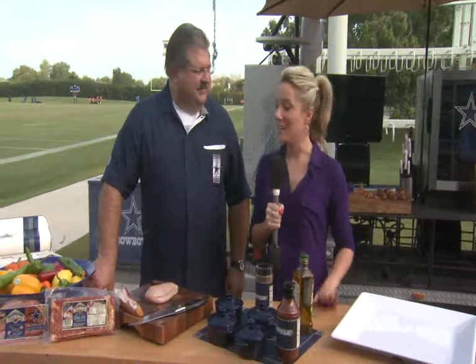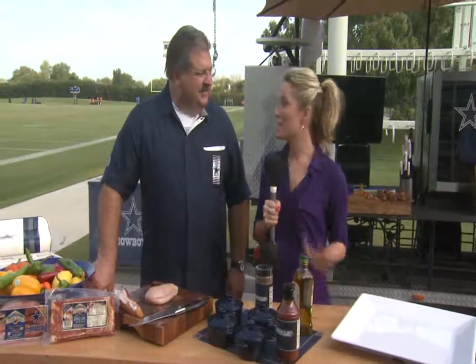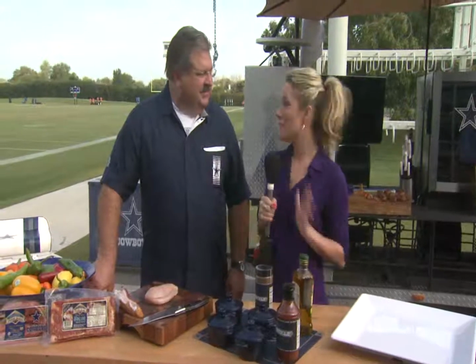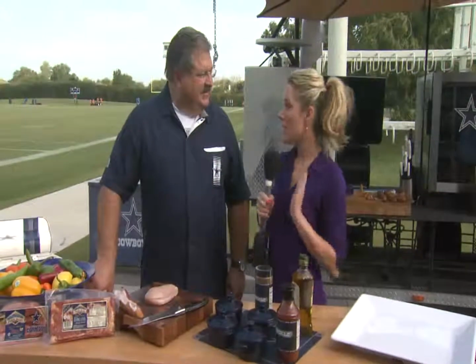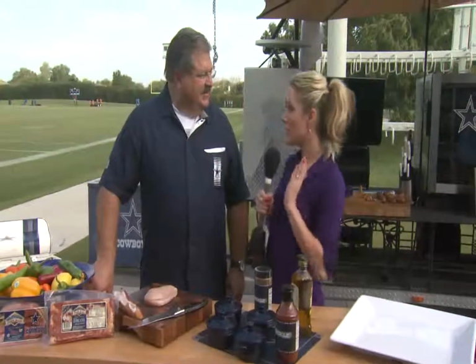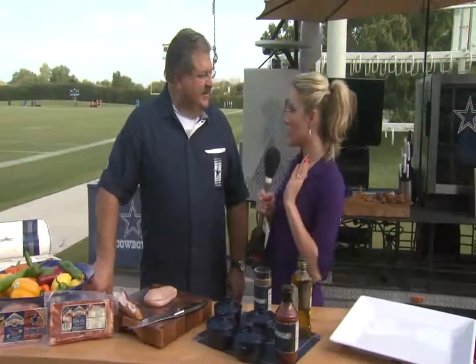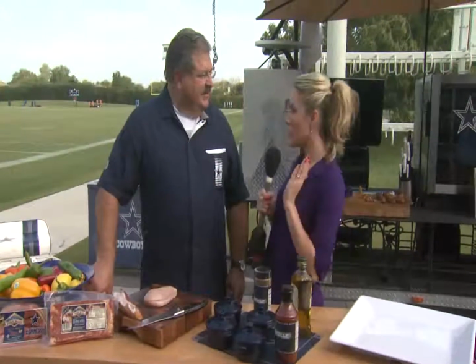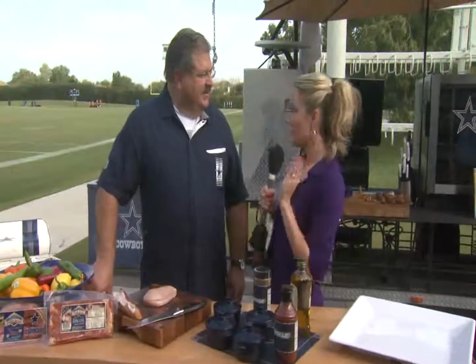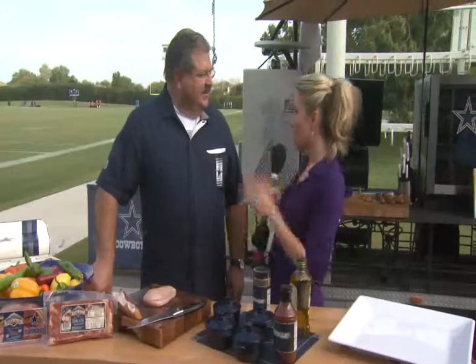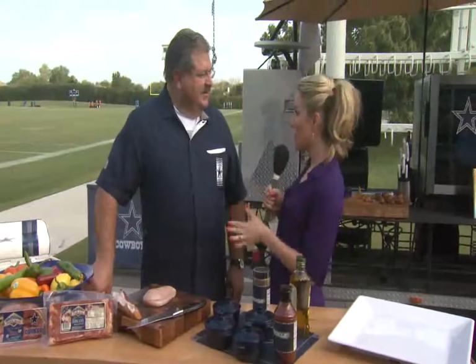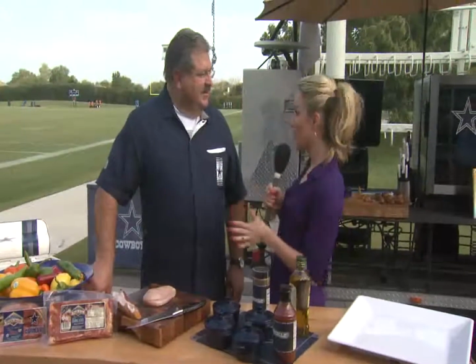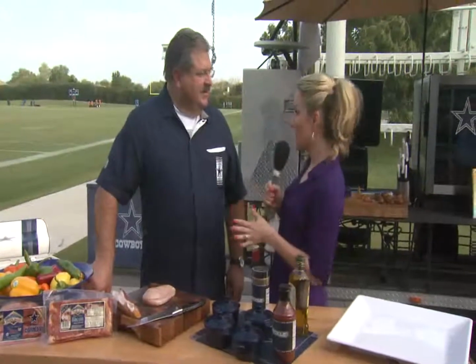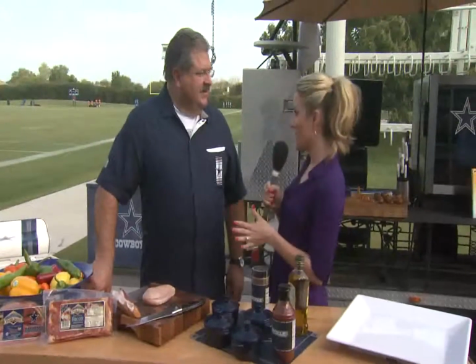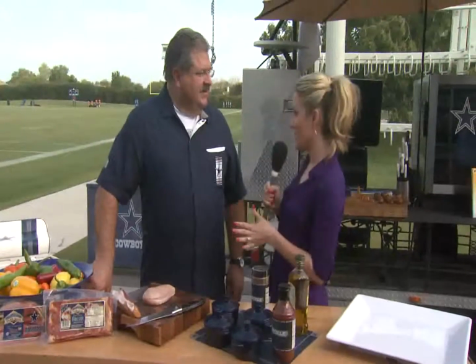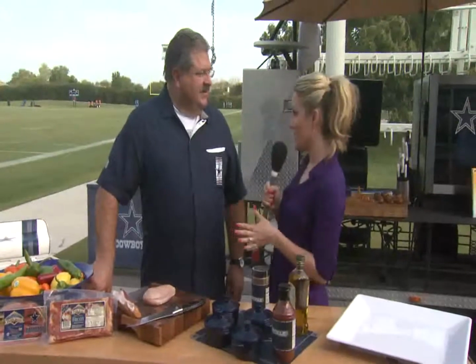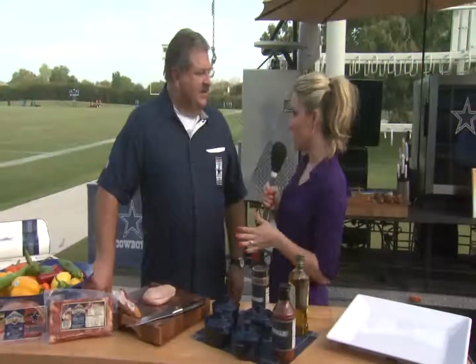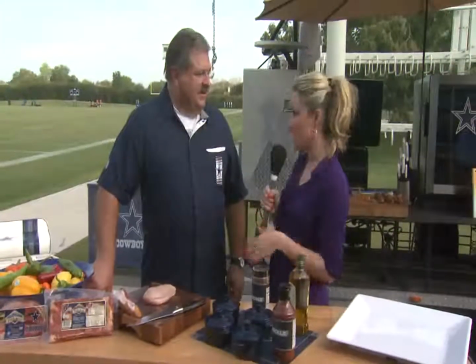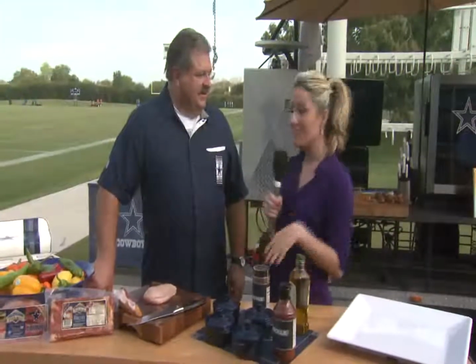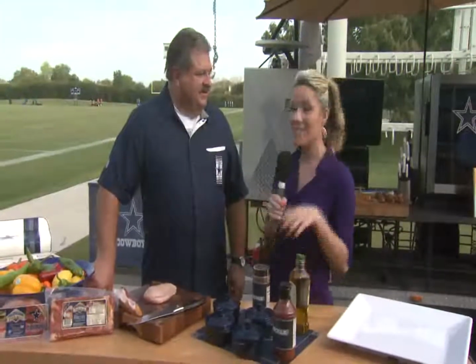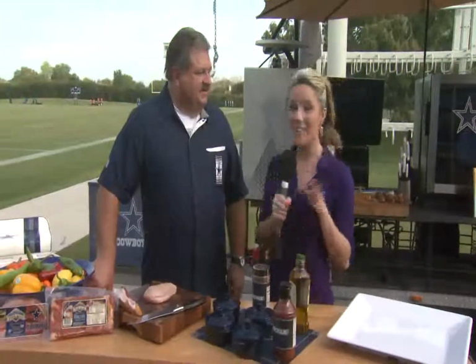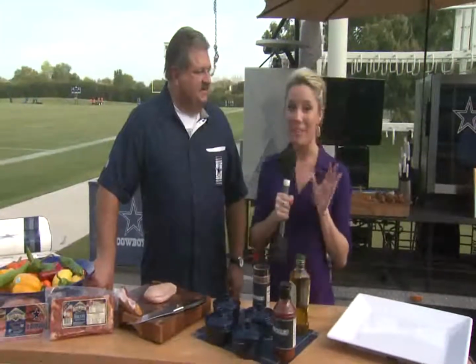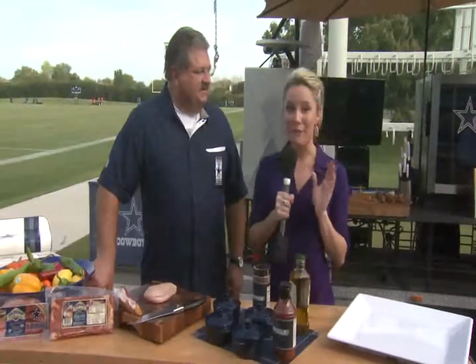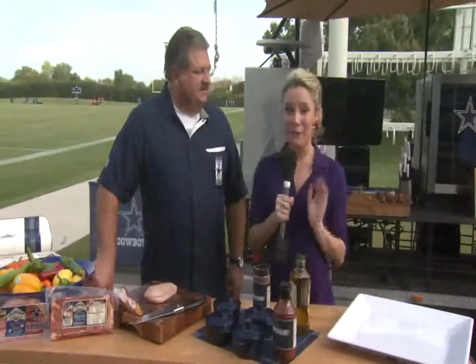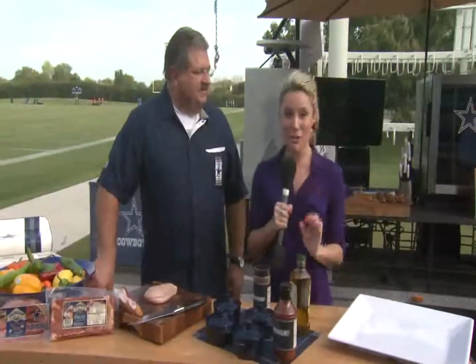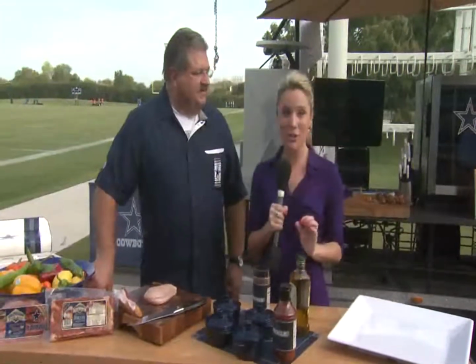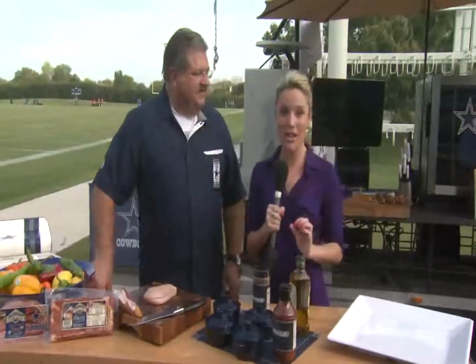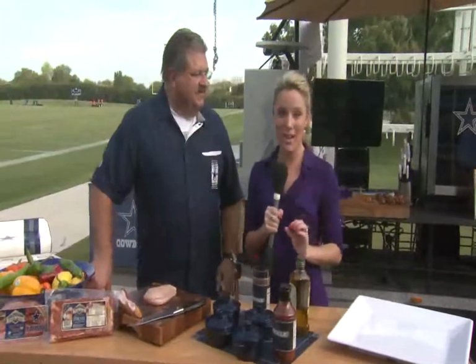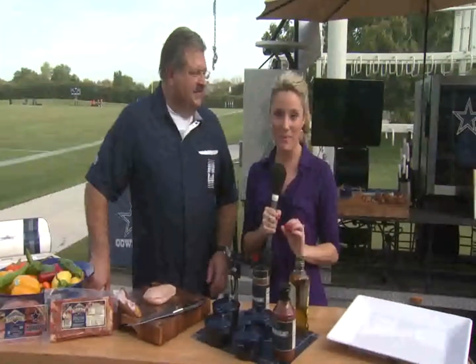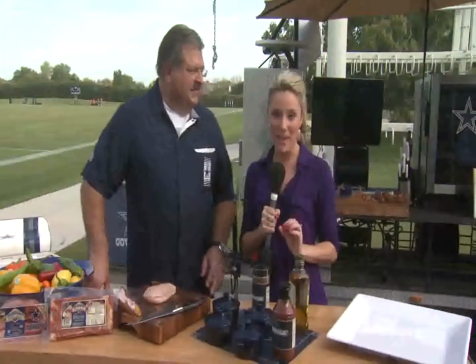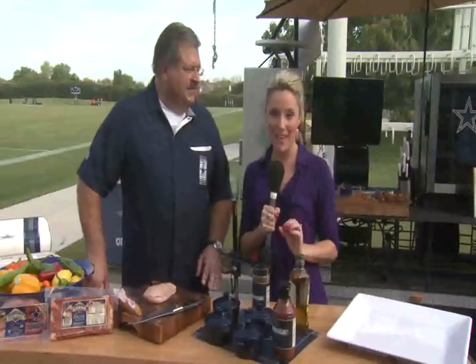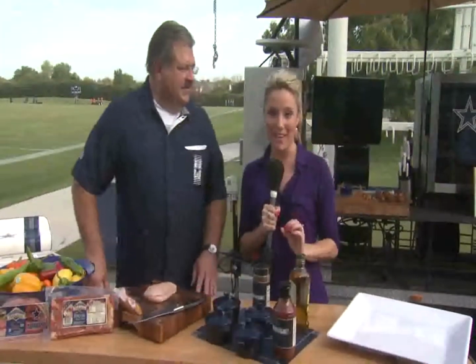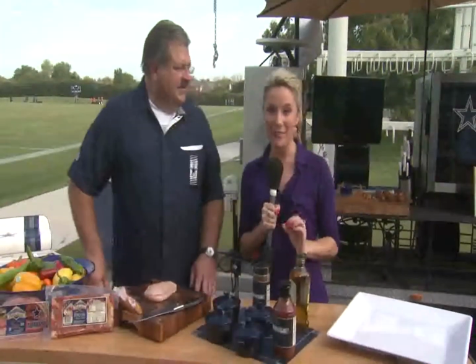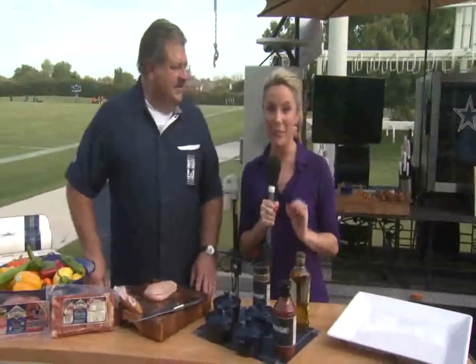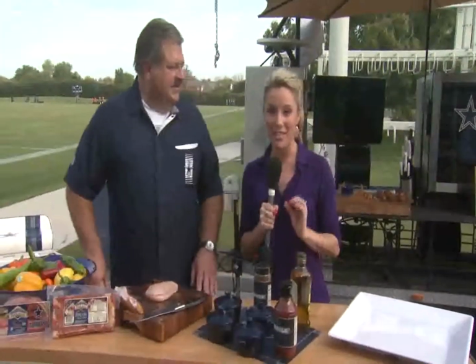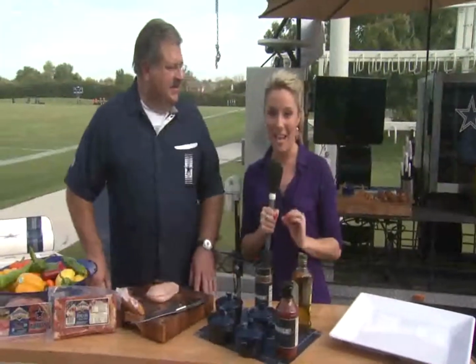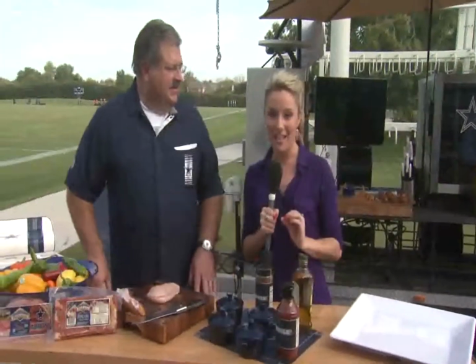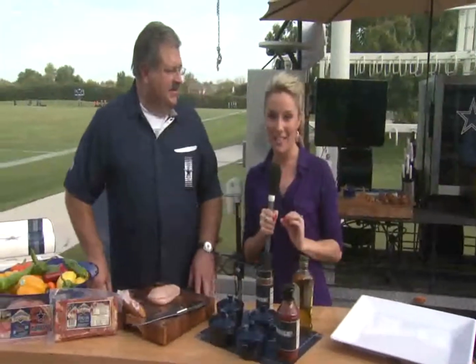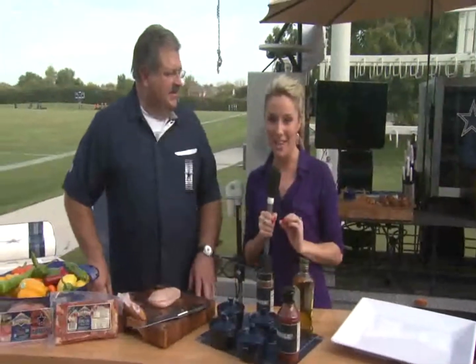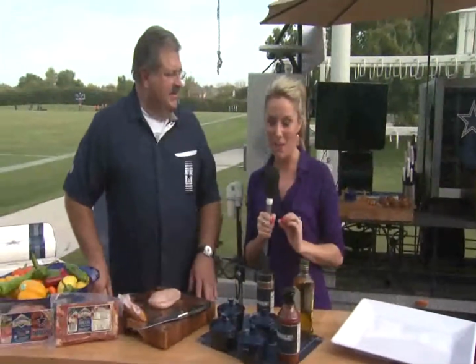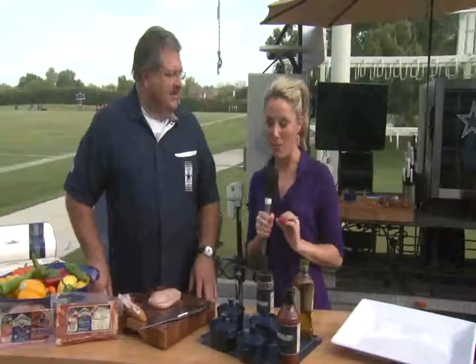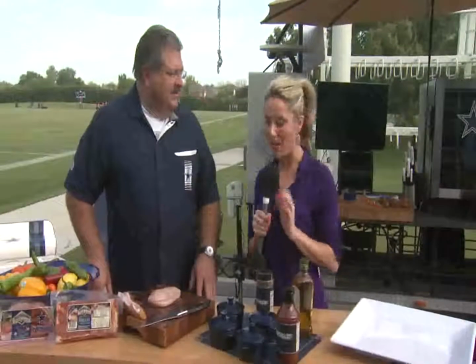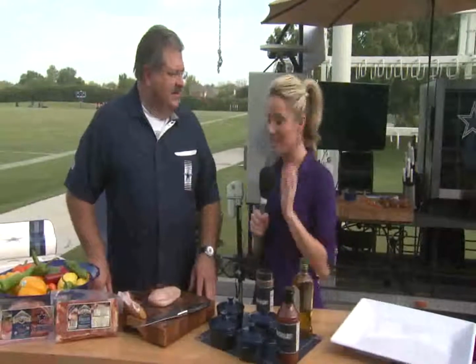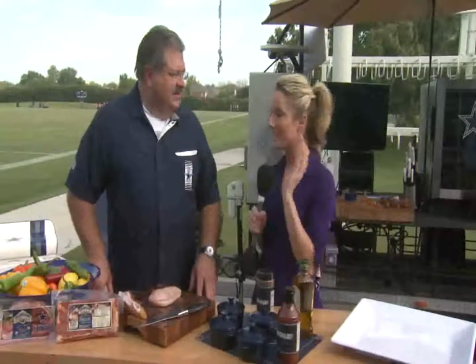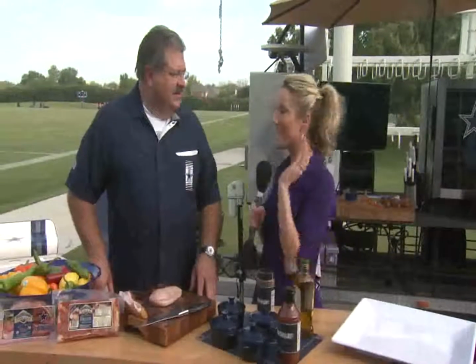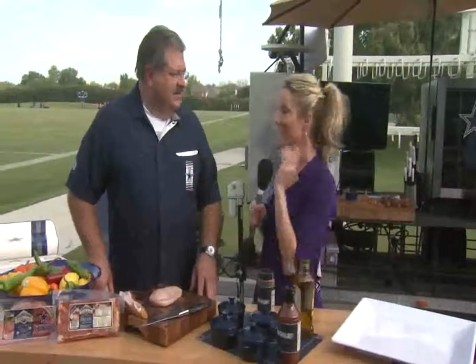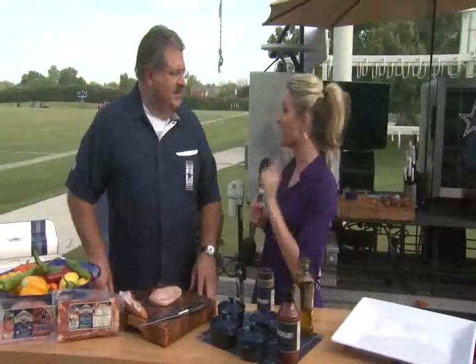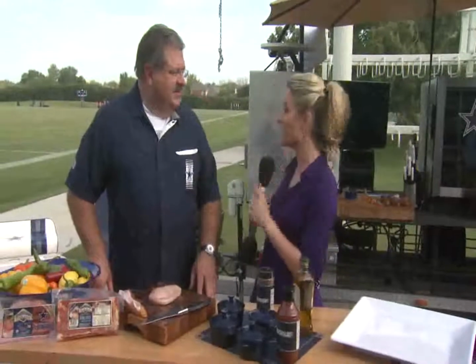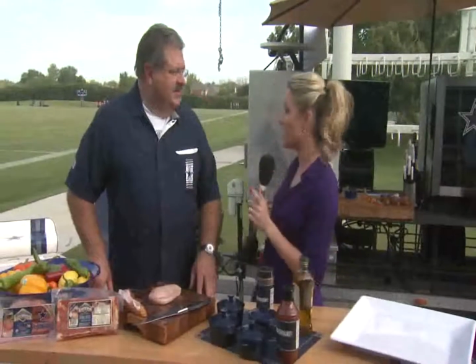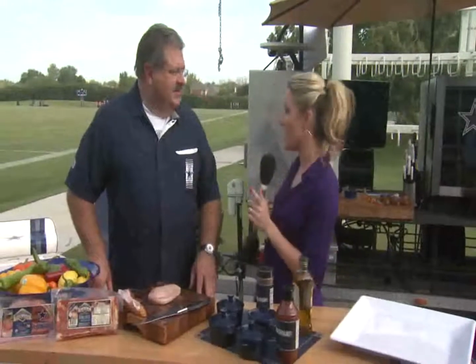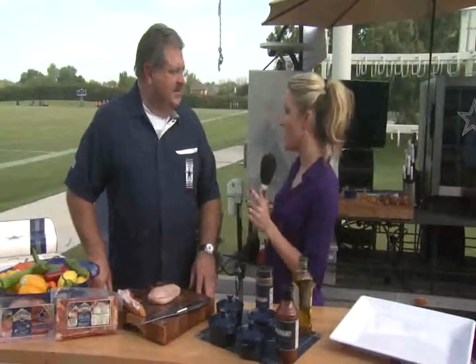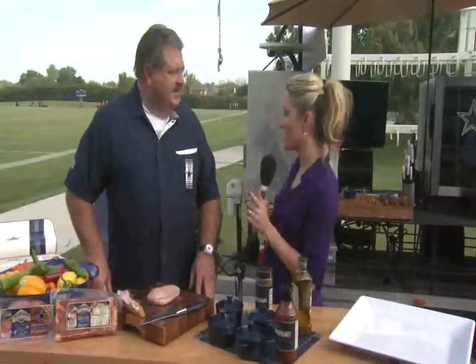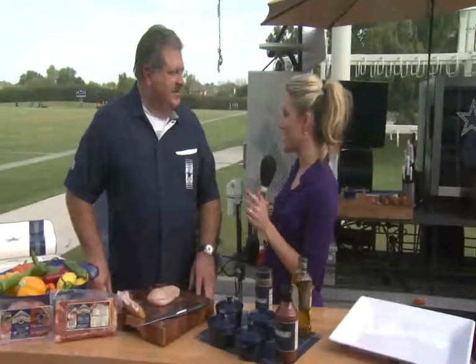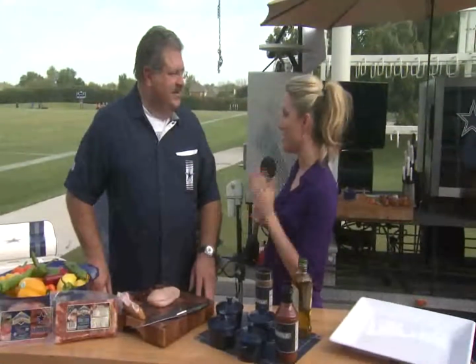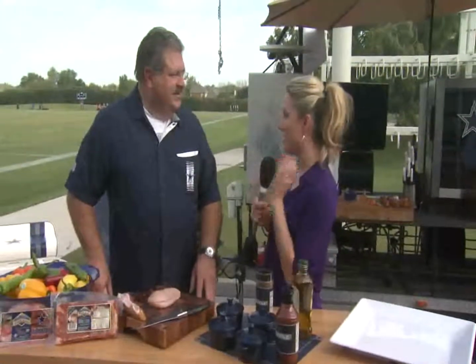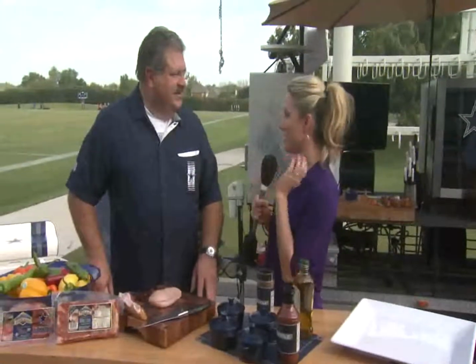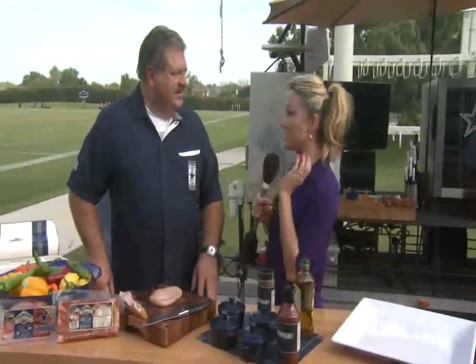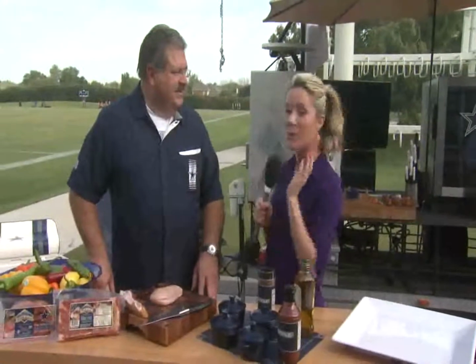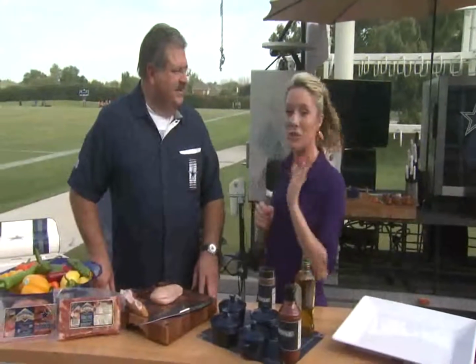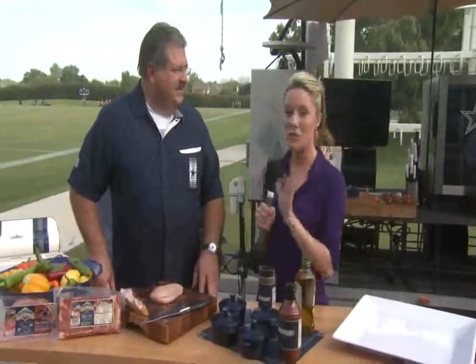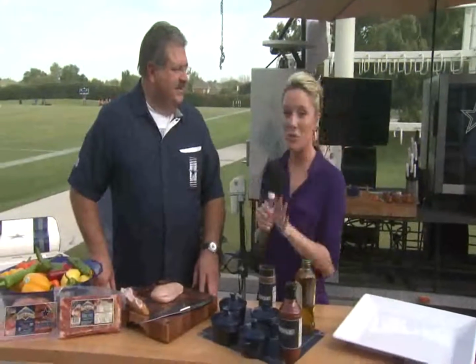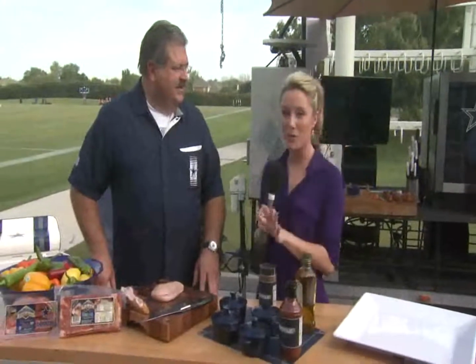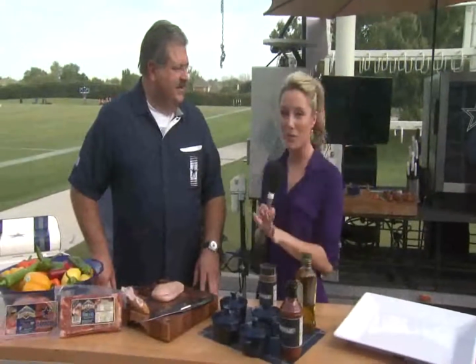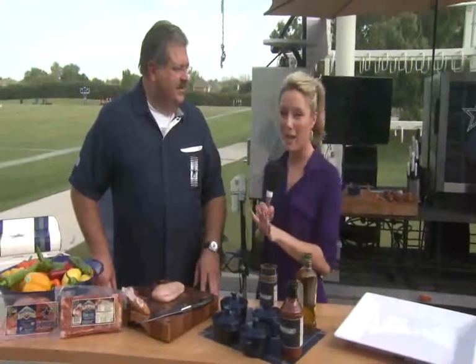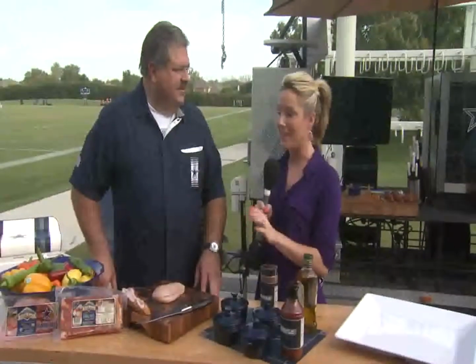Randy, now you're cooking with both Petty Jean meats, the official ham and bacon for the Dallas Cowboys, and this is one of my all-time favorites, so let's show them what you're making.